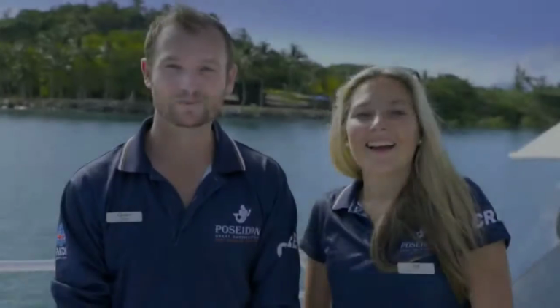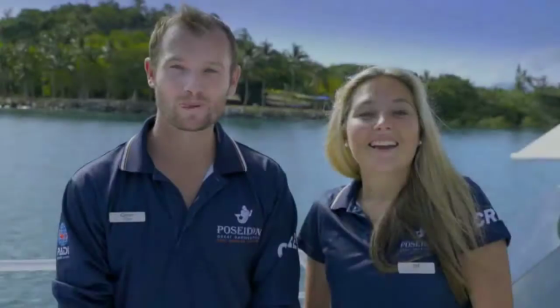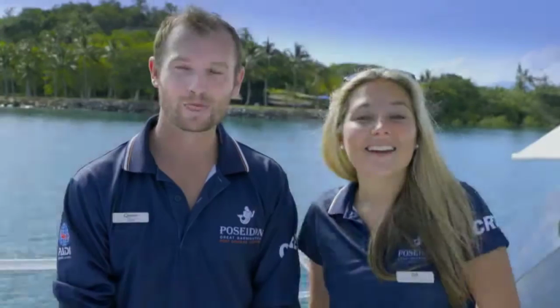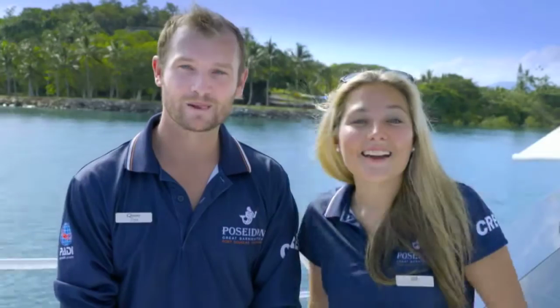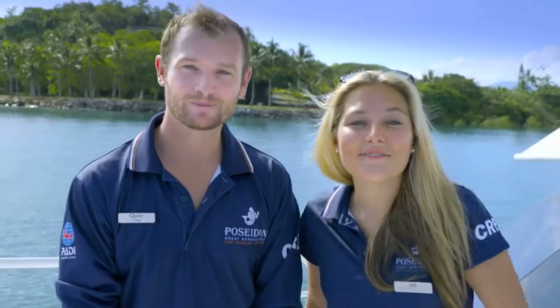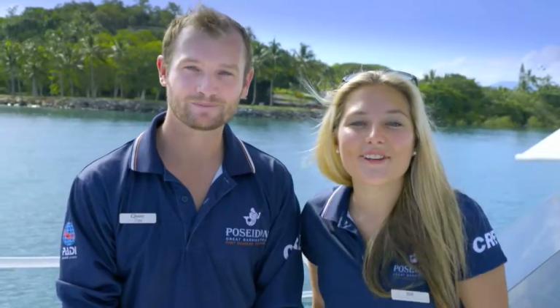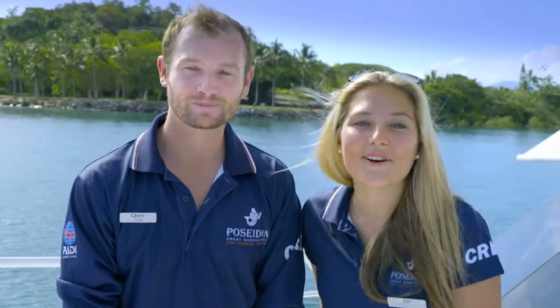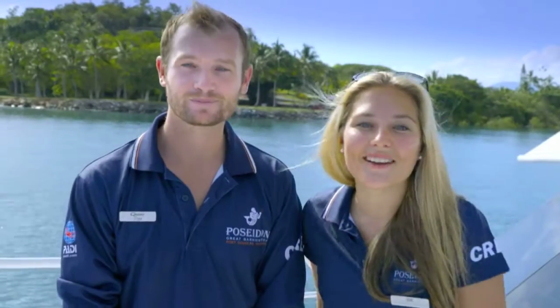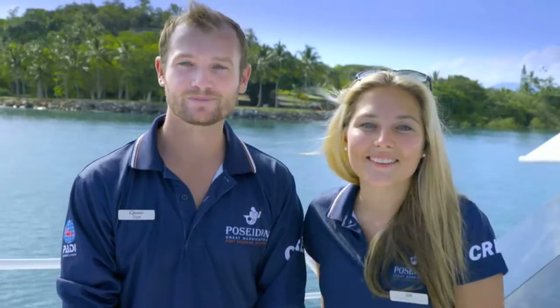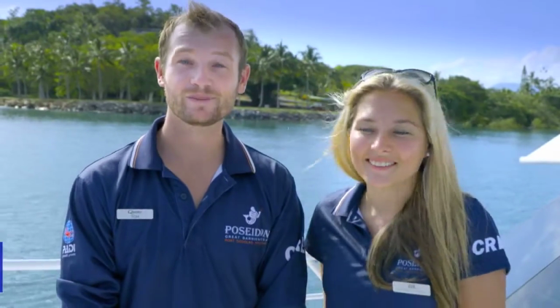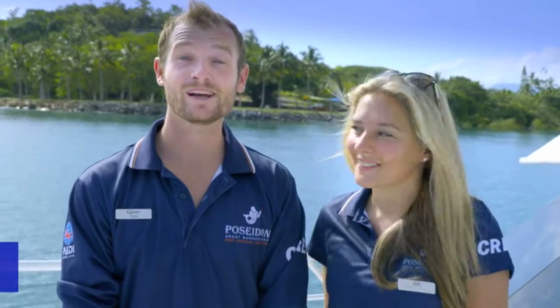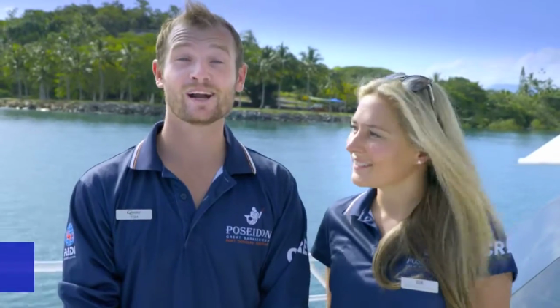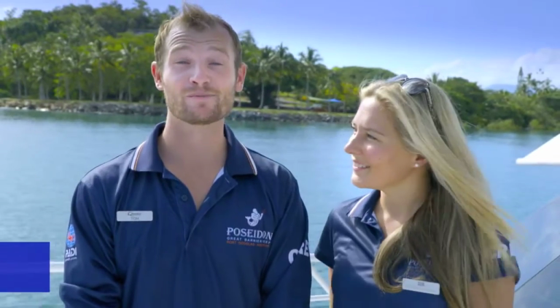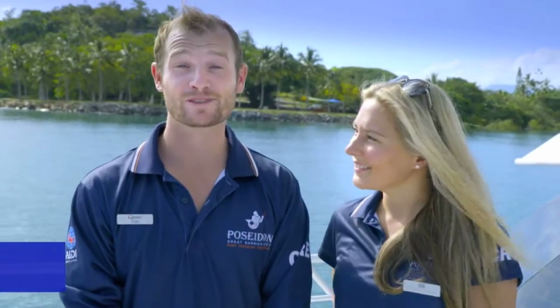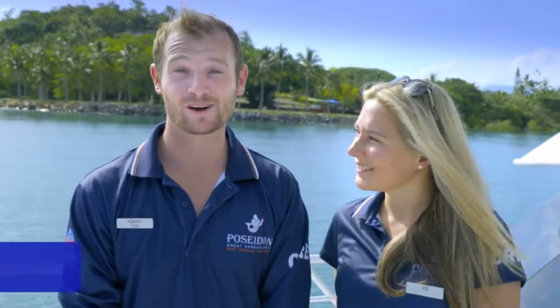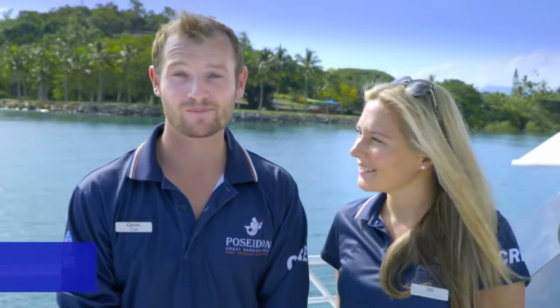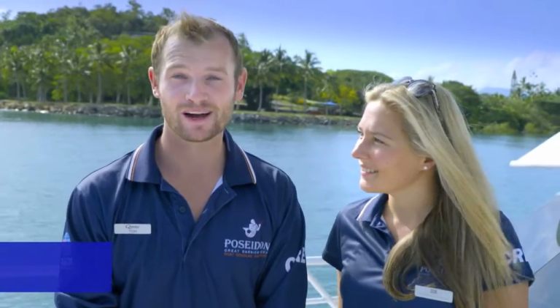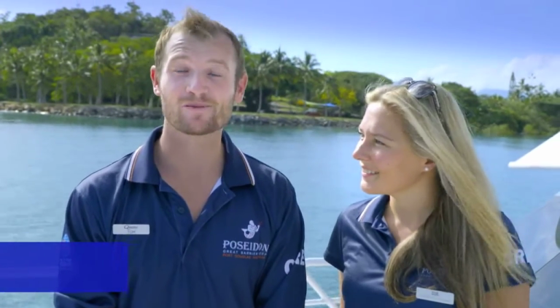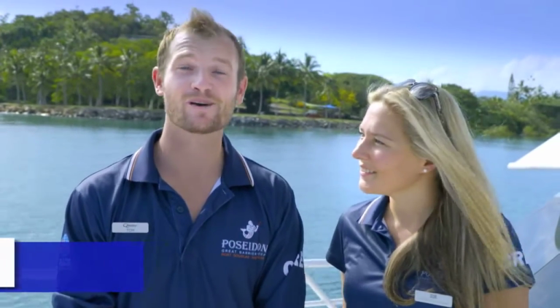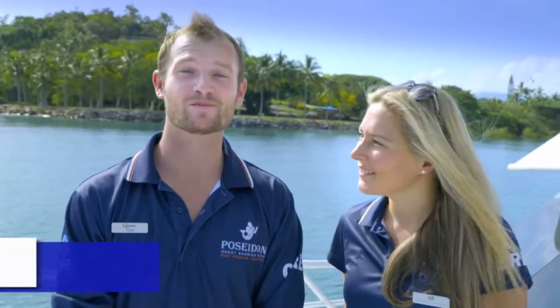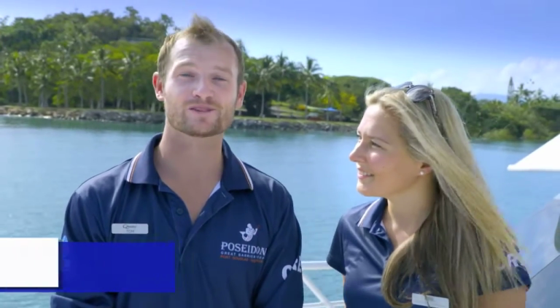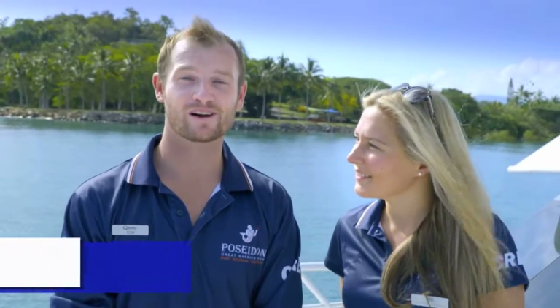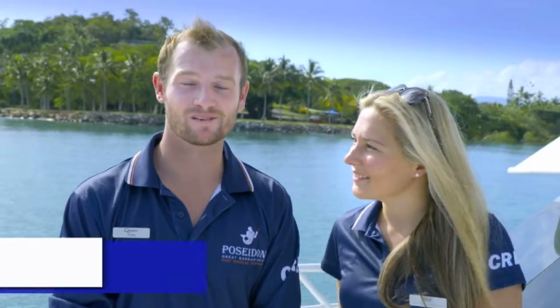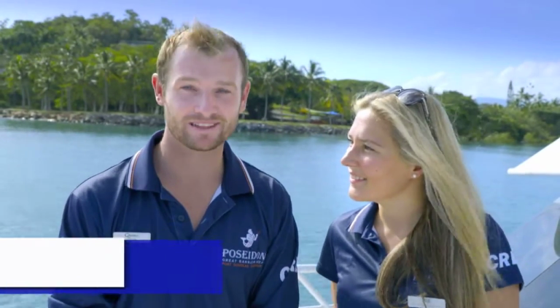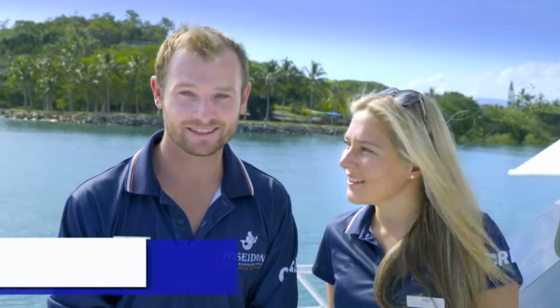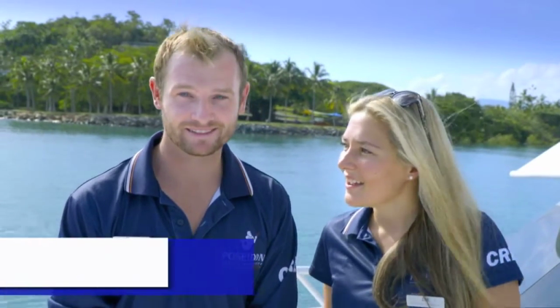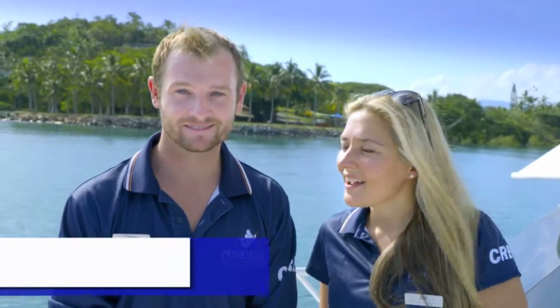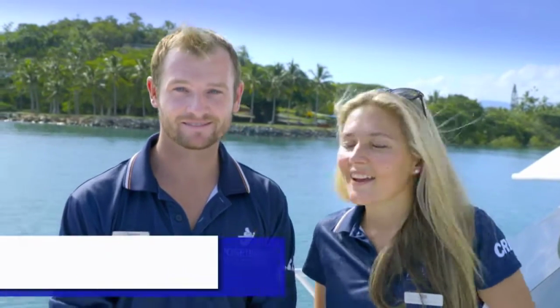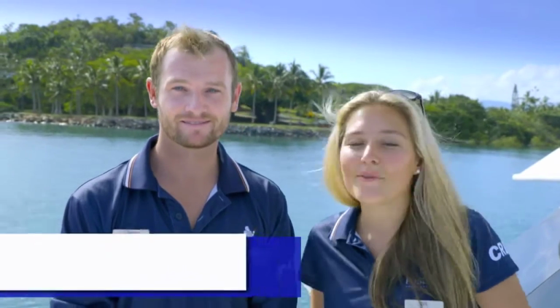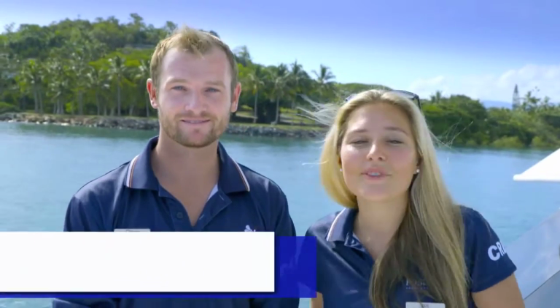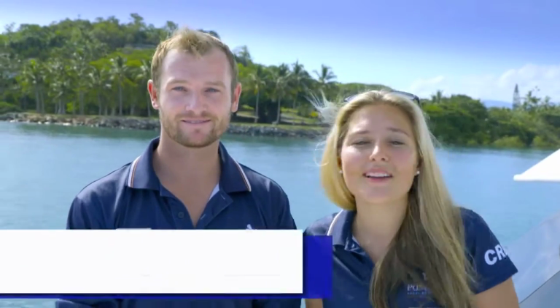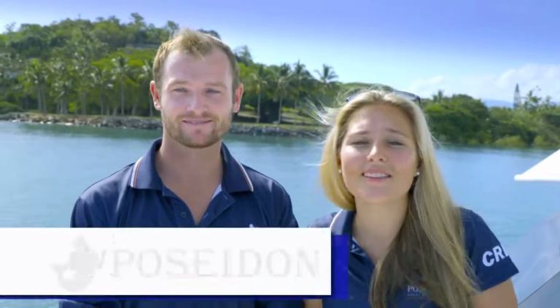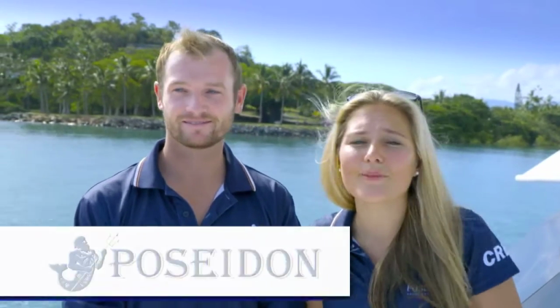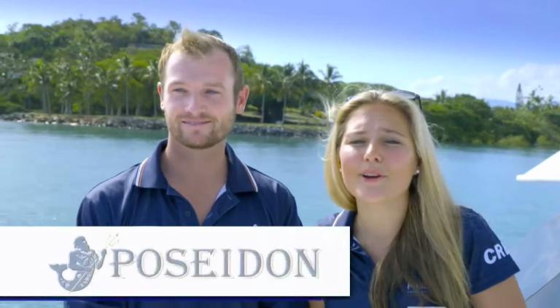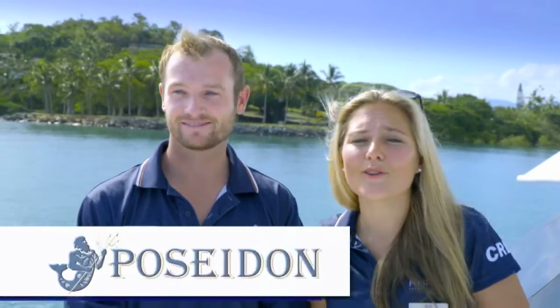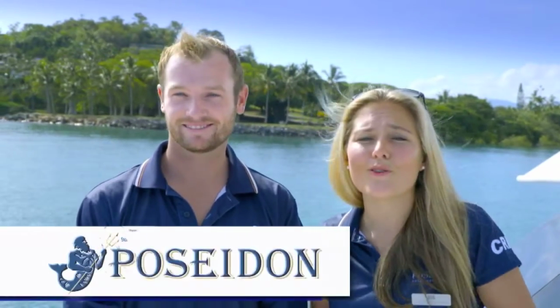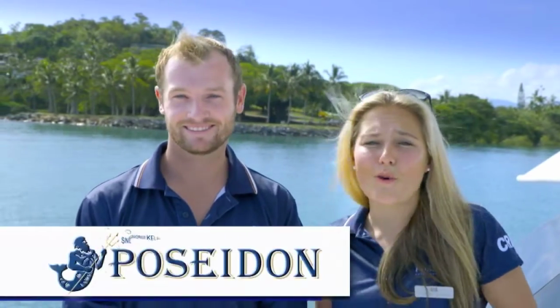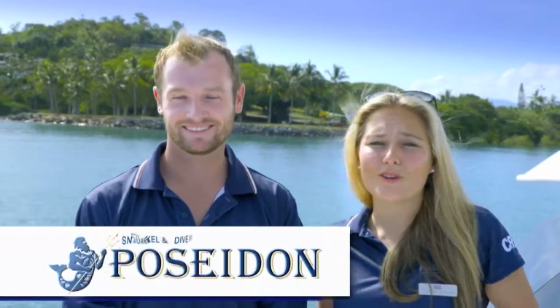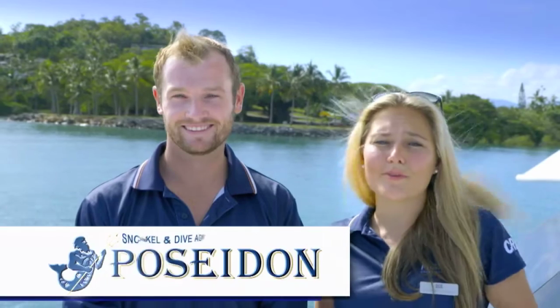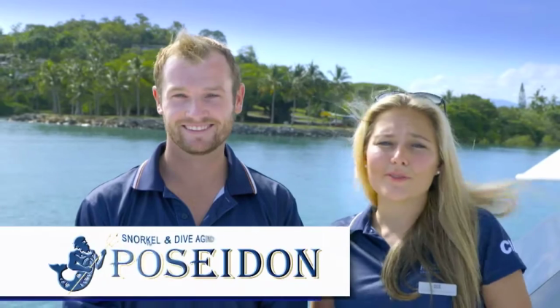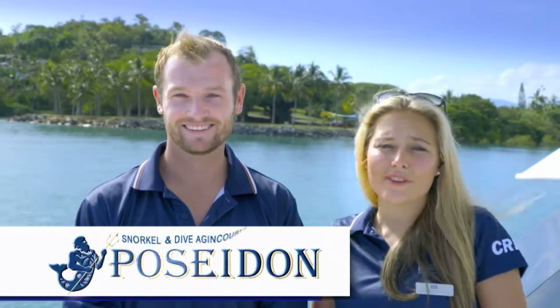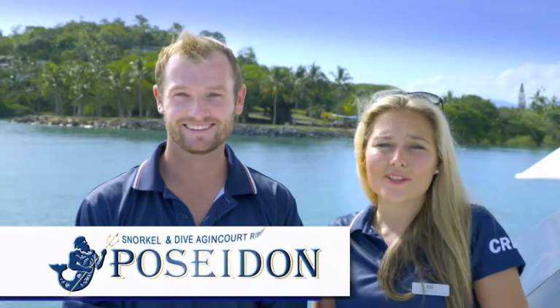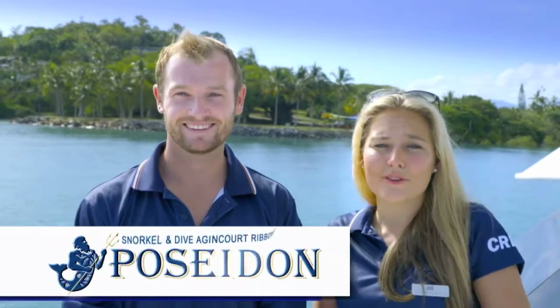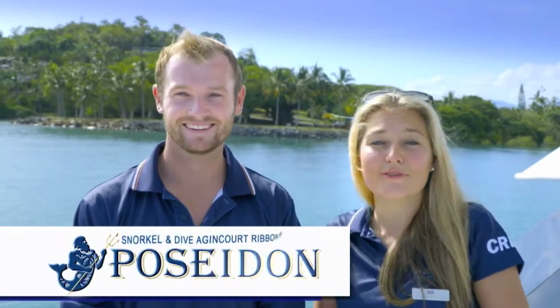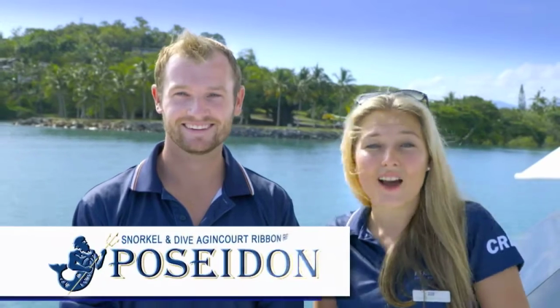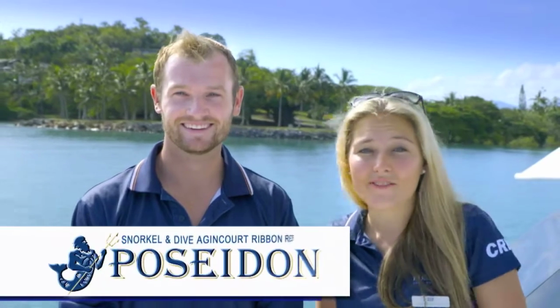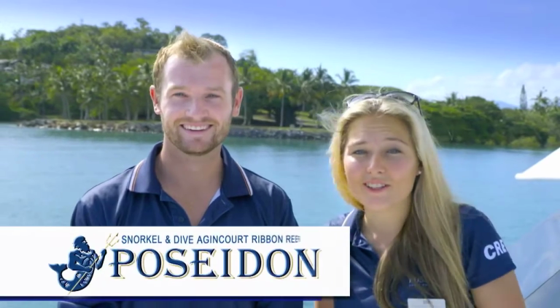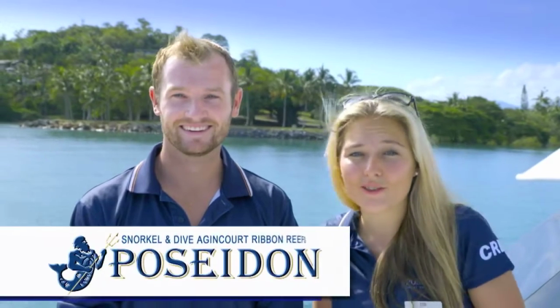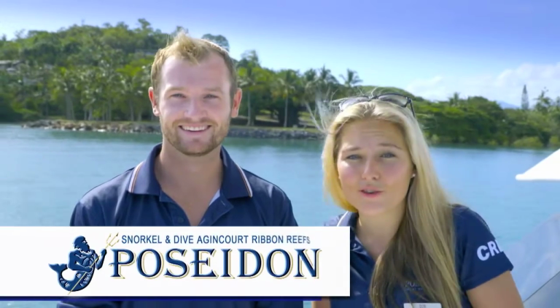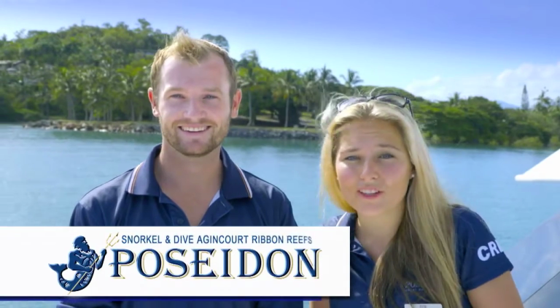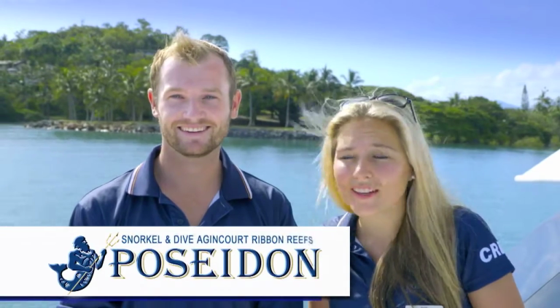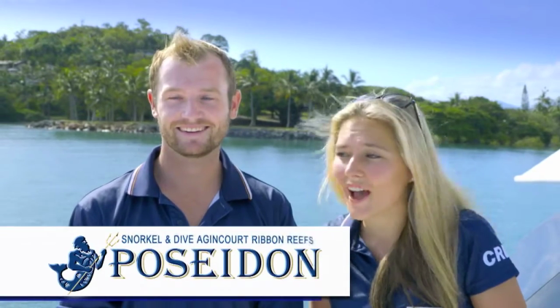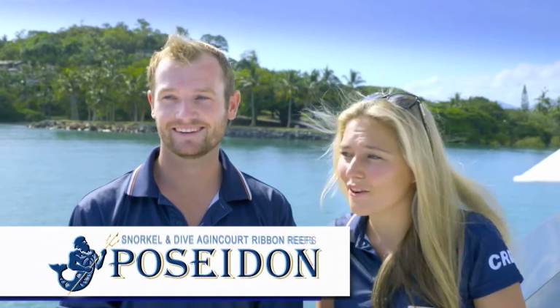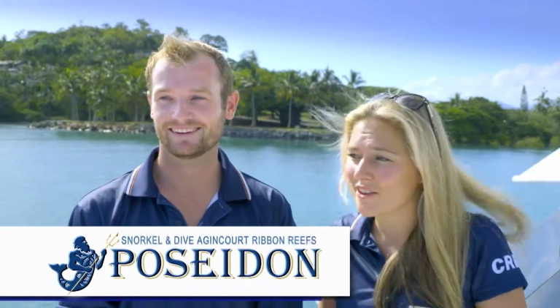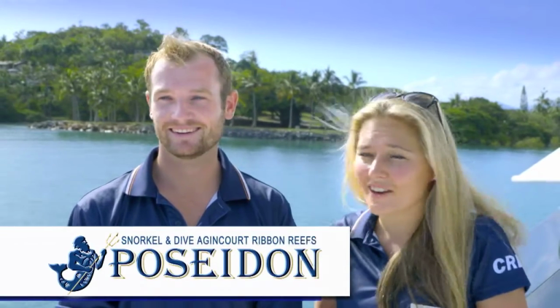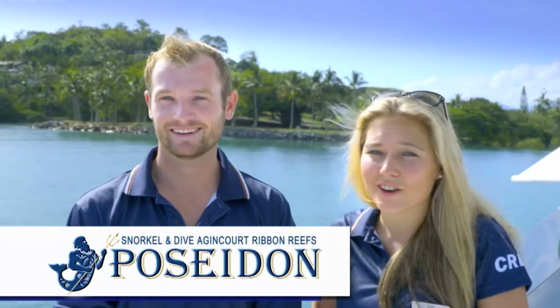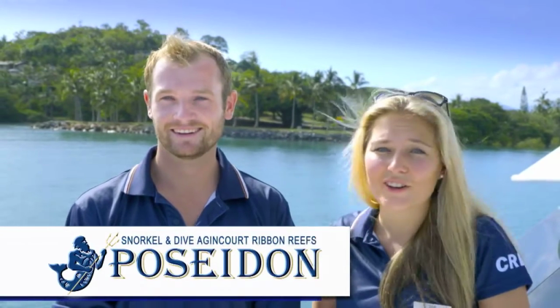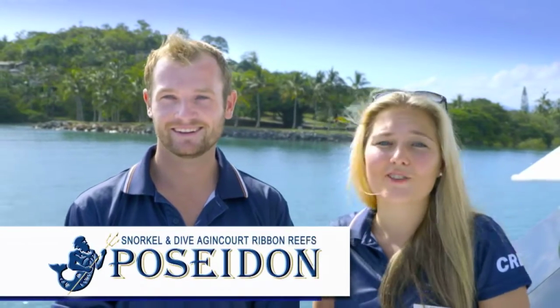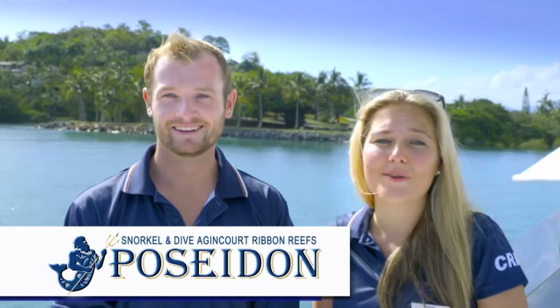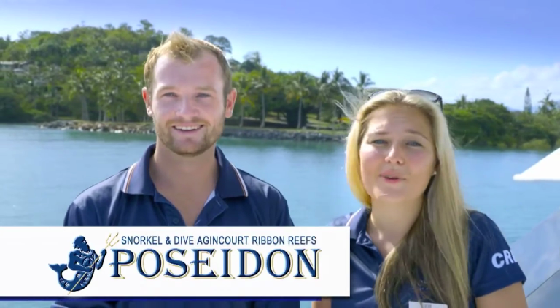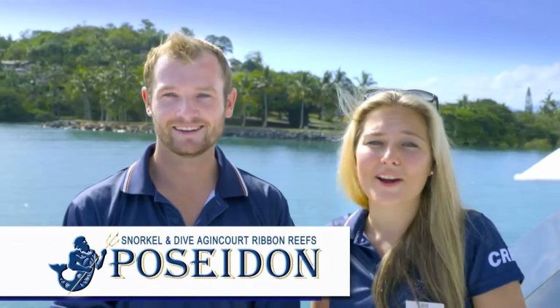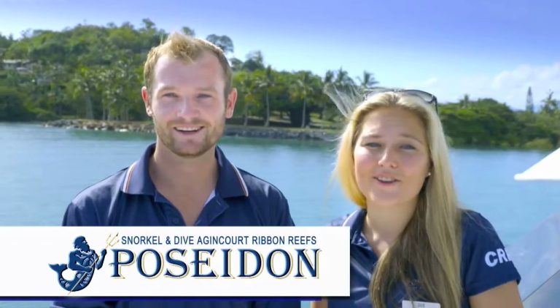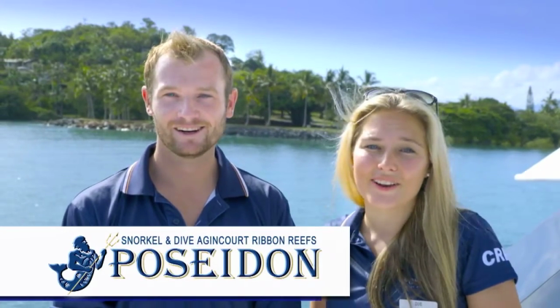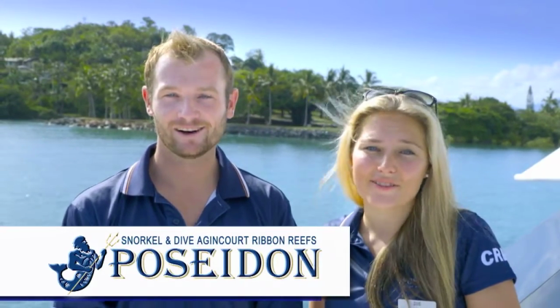G'day, I'm Zoe. And I'm Tom, and welcome to our office. Come with us as we go on an awesome adventure of diving and snorkelling out on the iconic Great Barrier Reef.